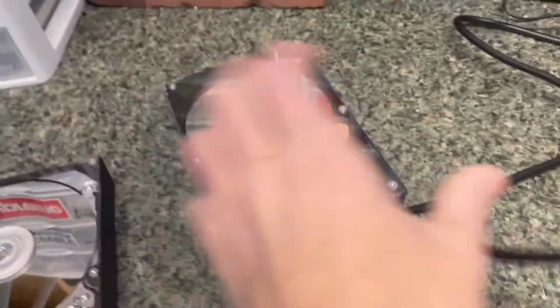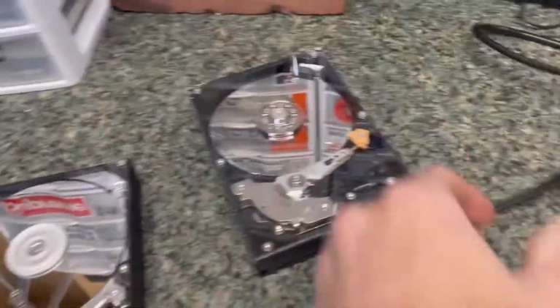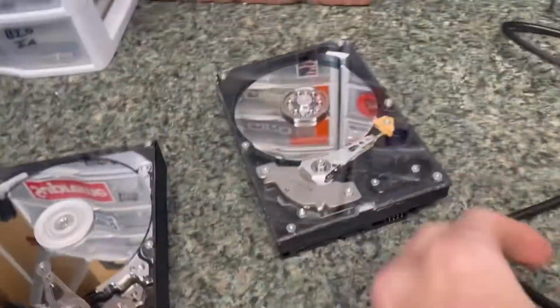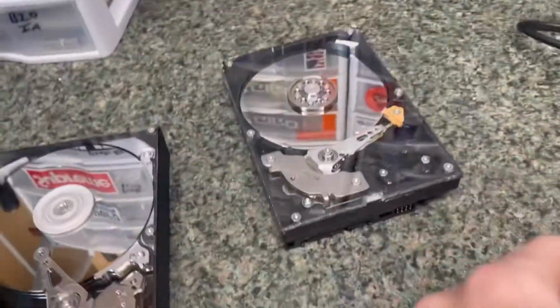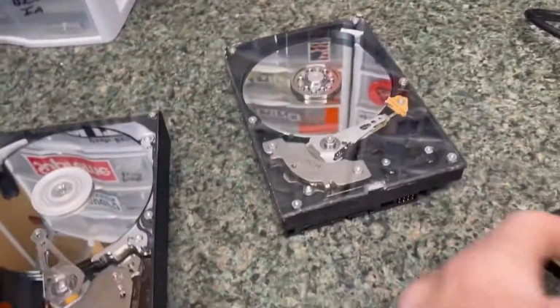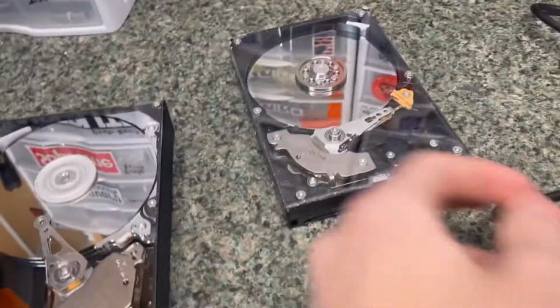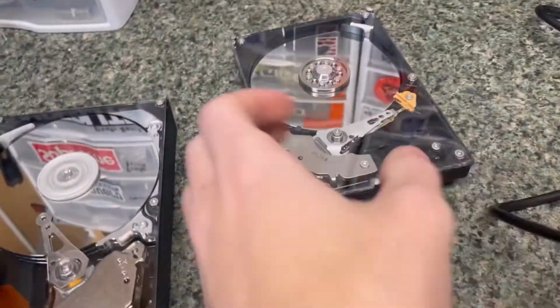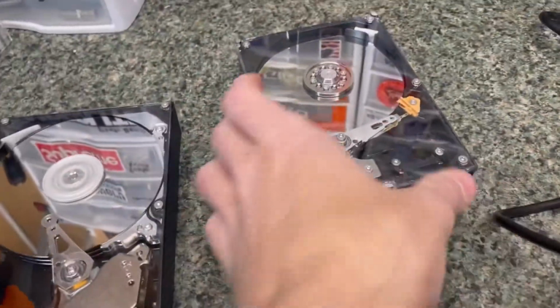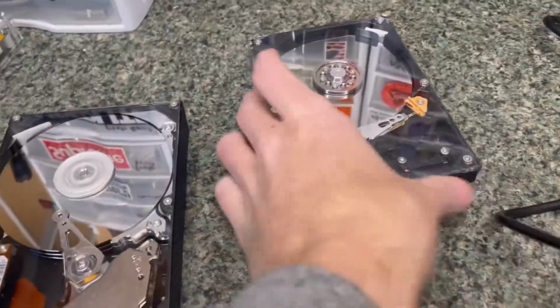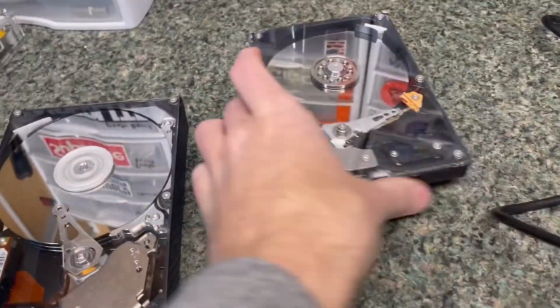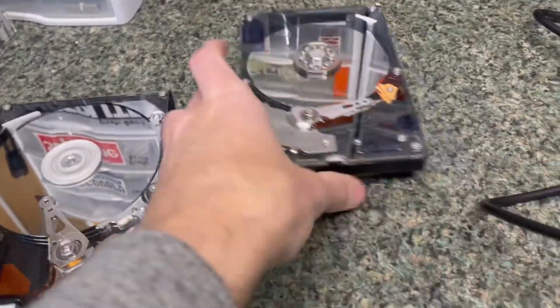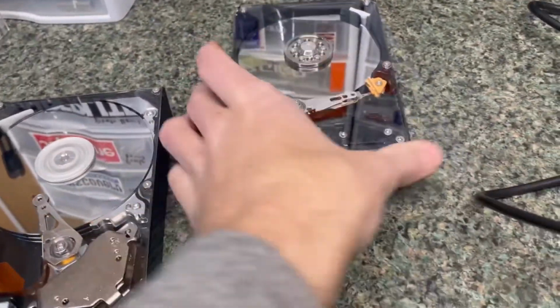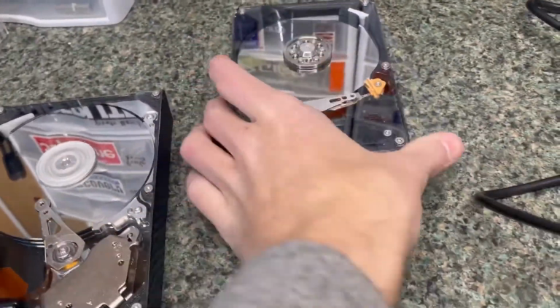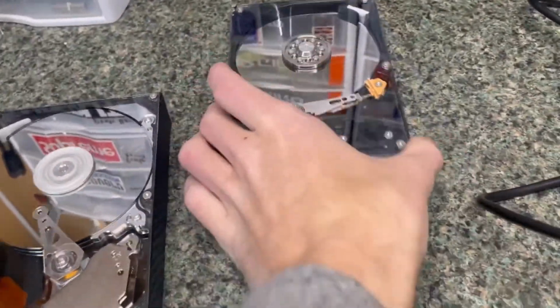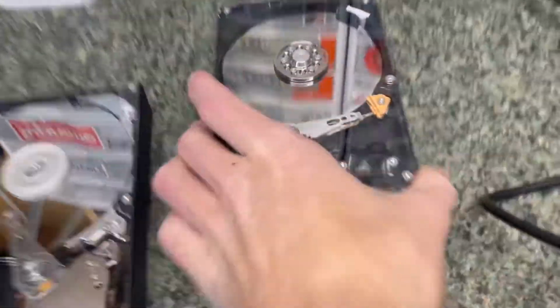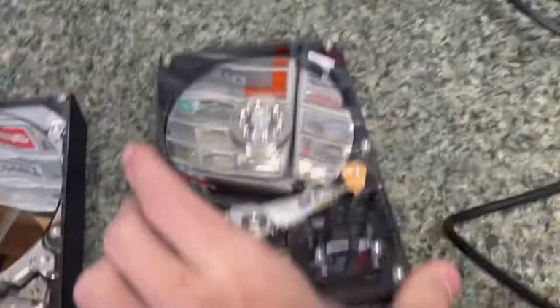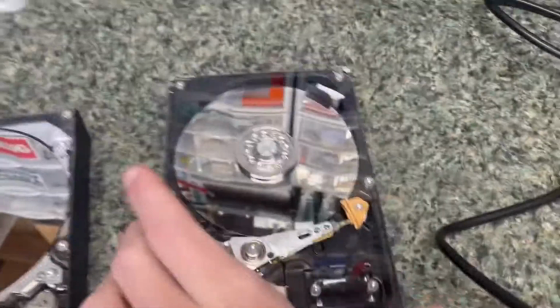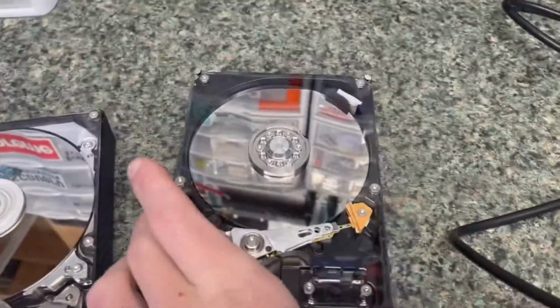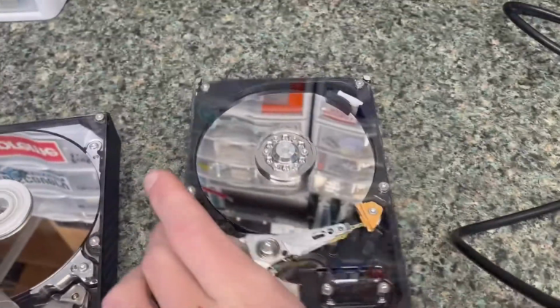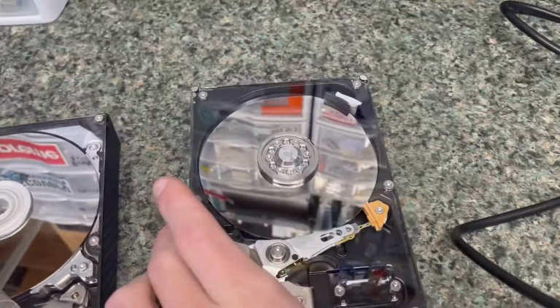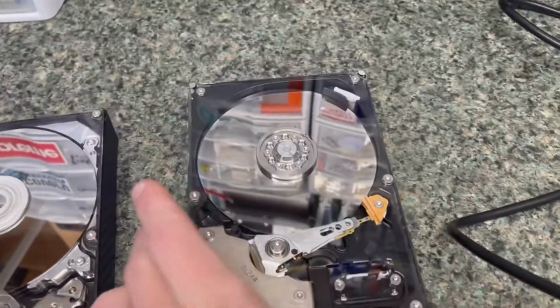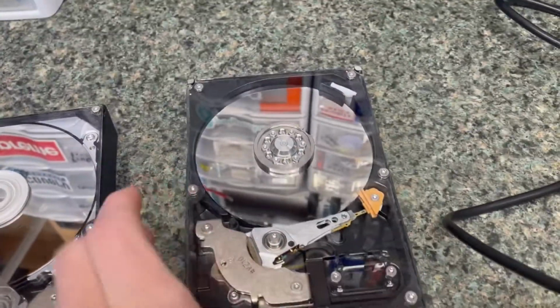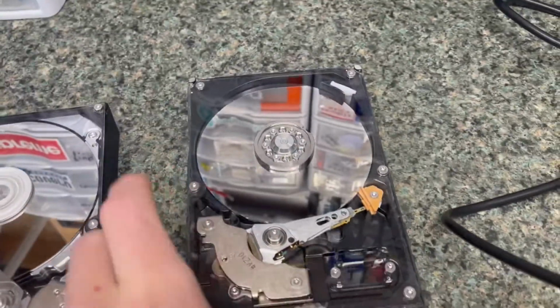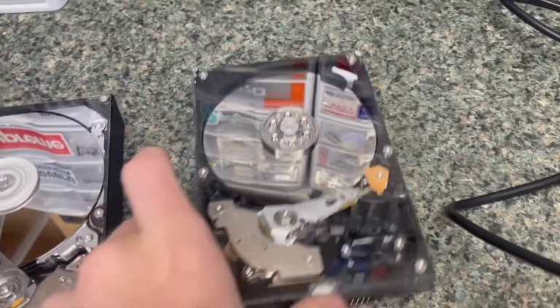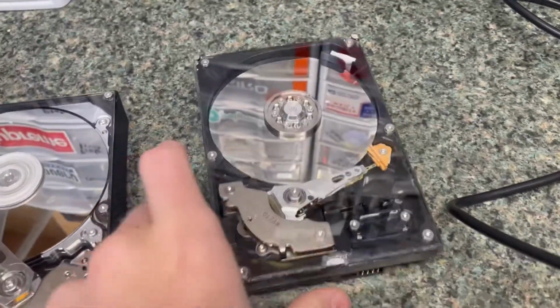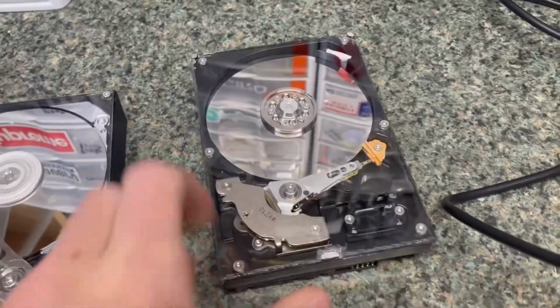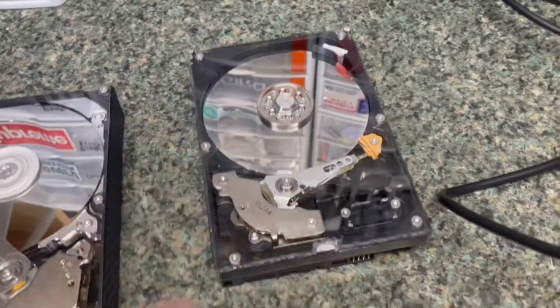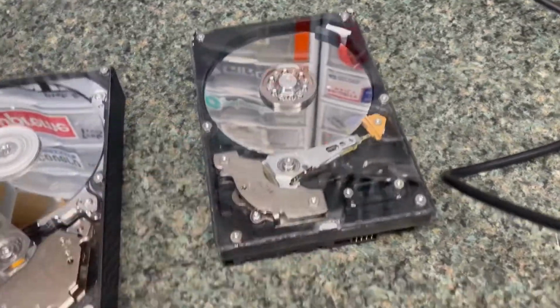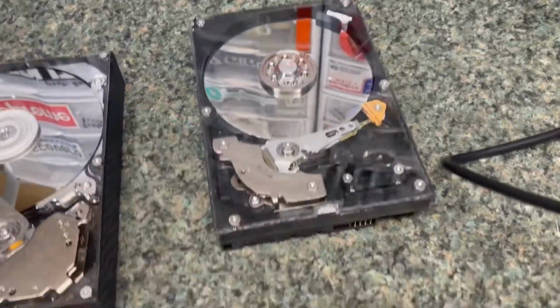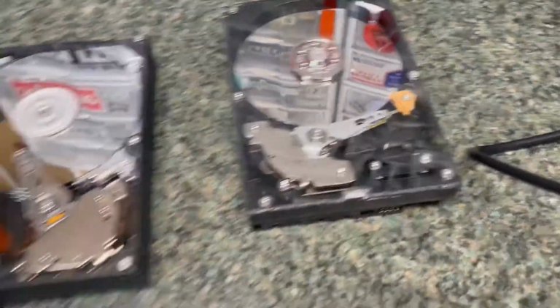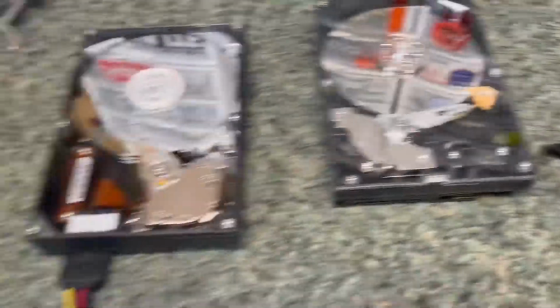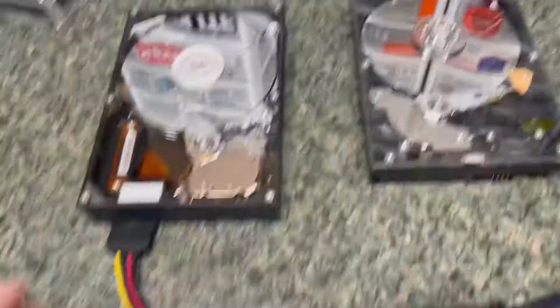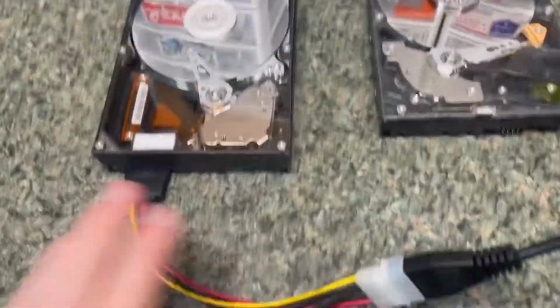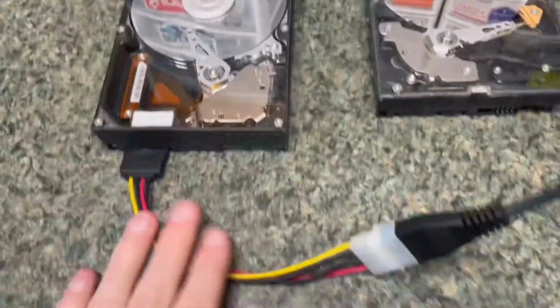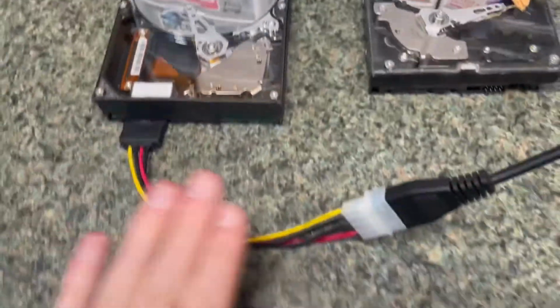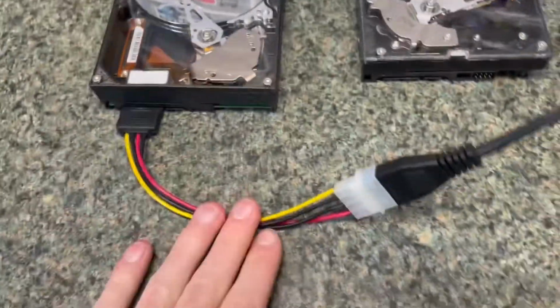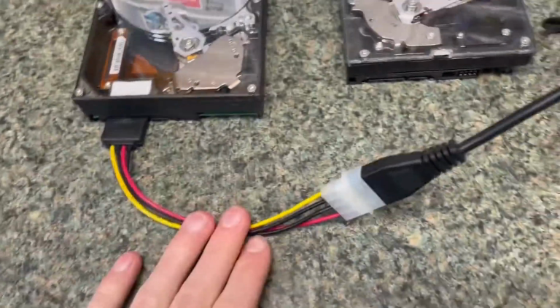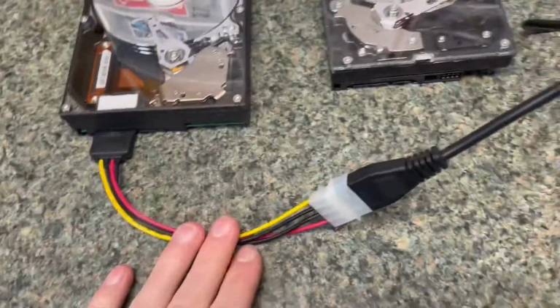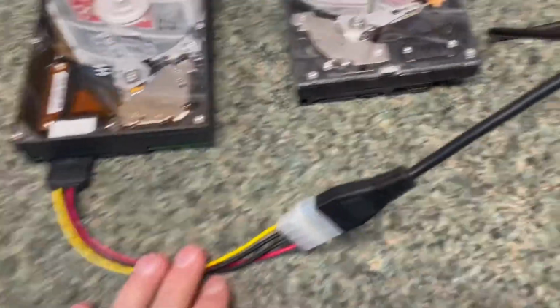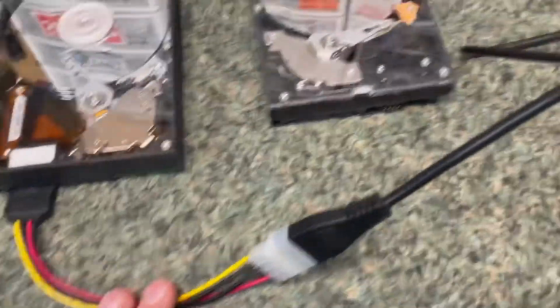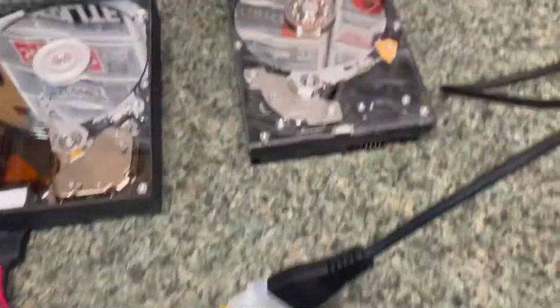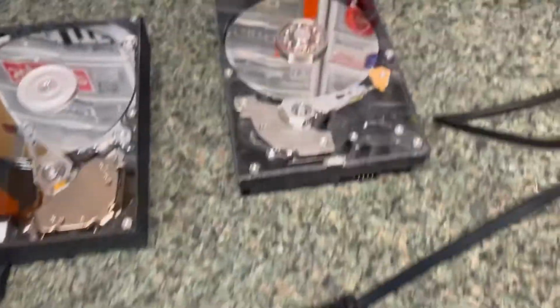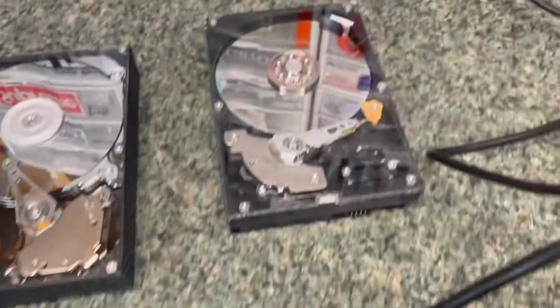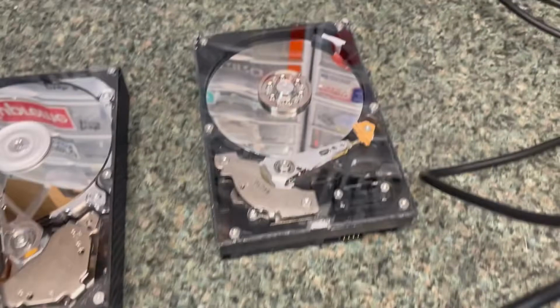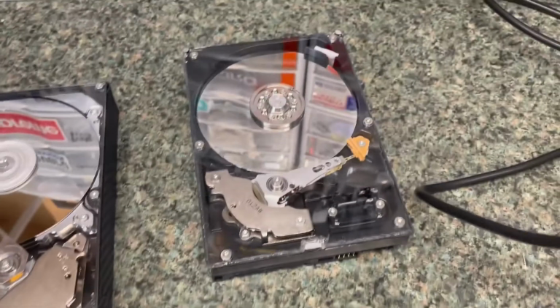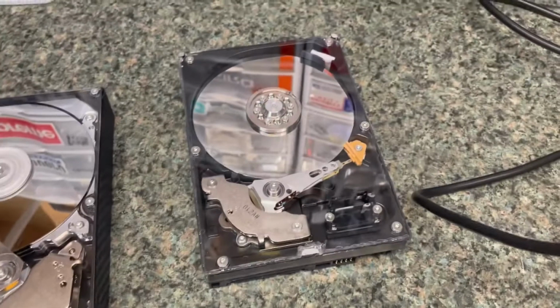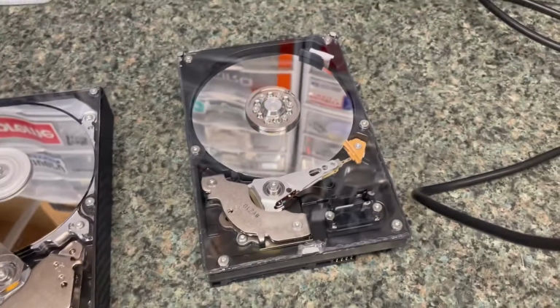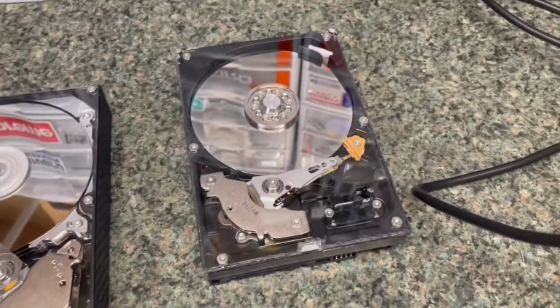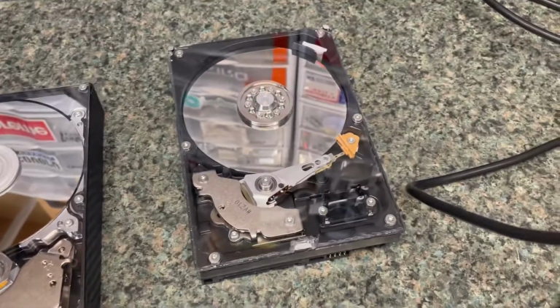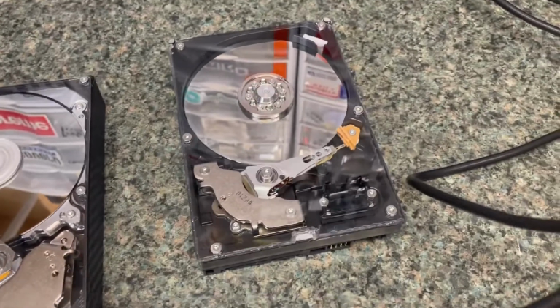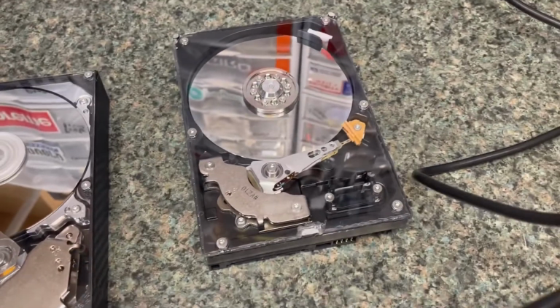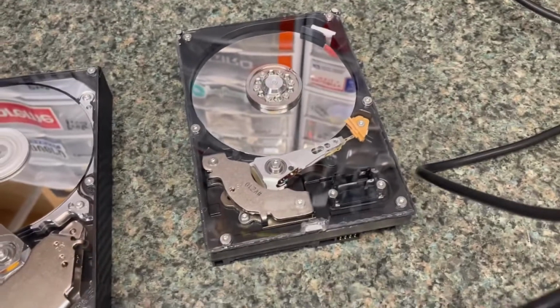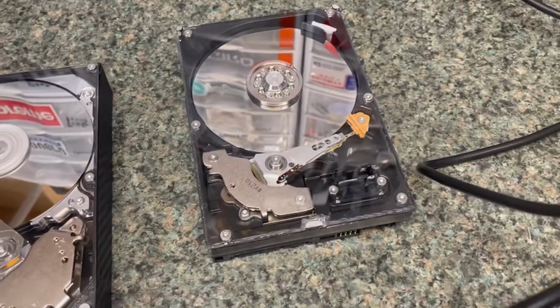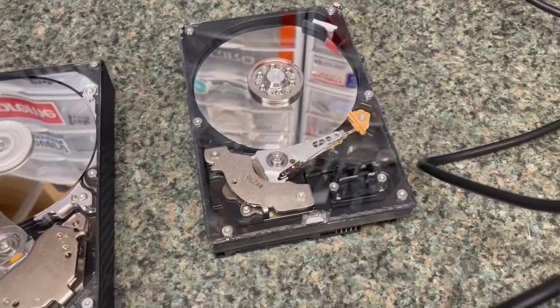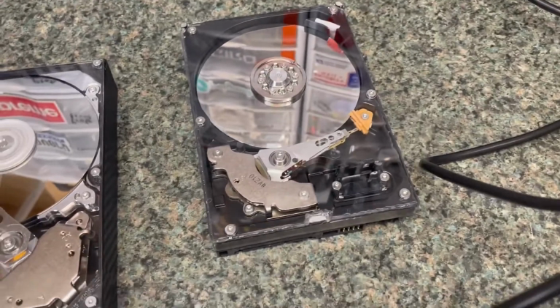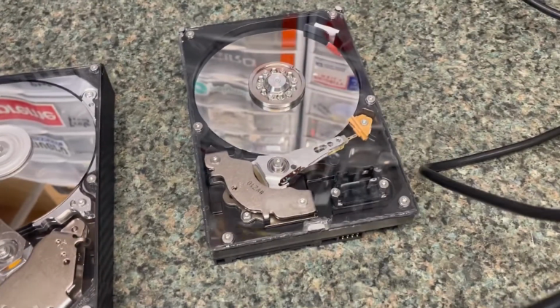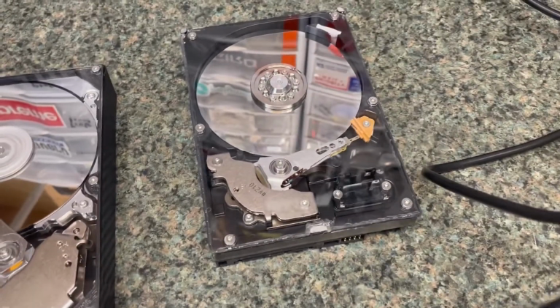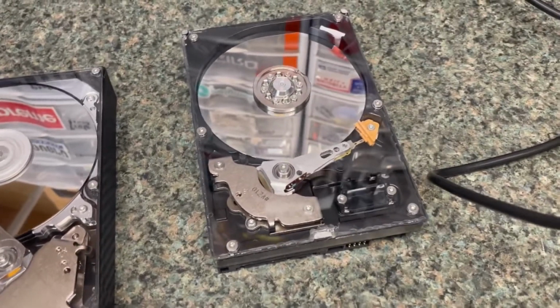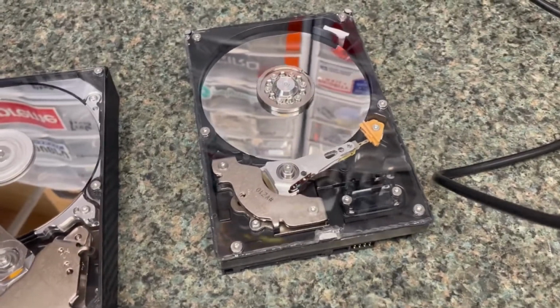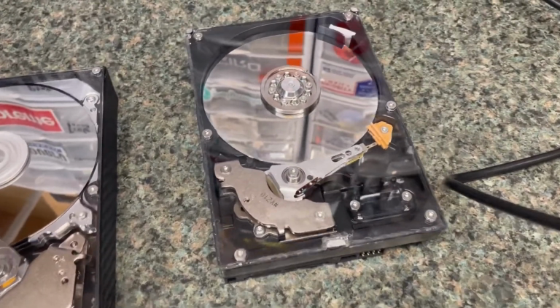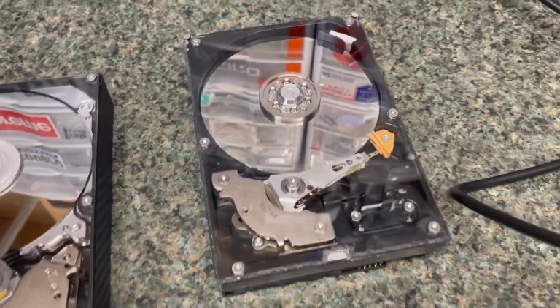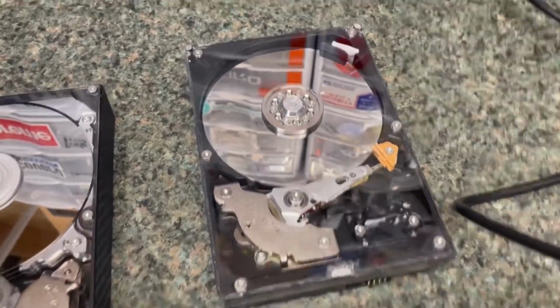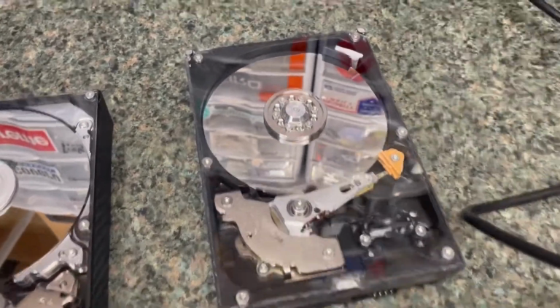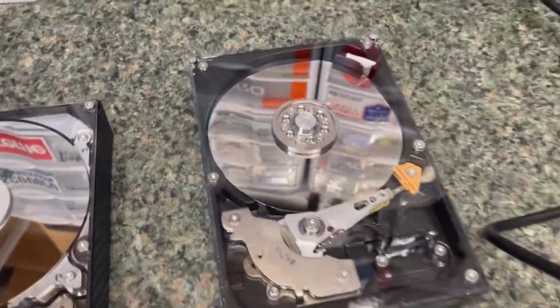This one doesn't work because I connected the Molex backwards, so I have to replace the TVS in it.